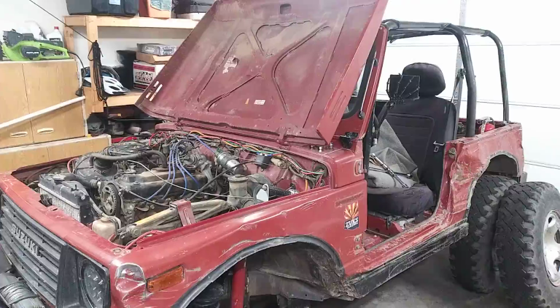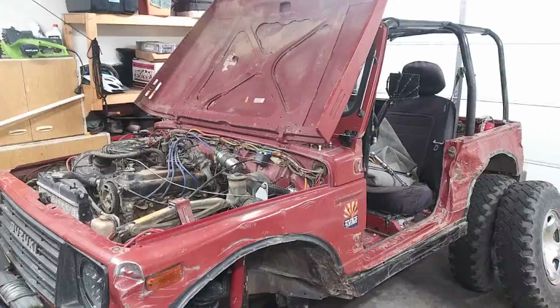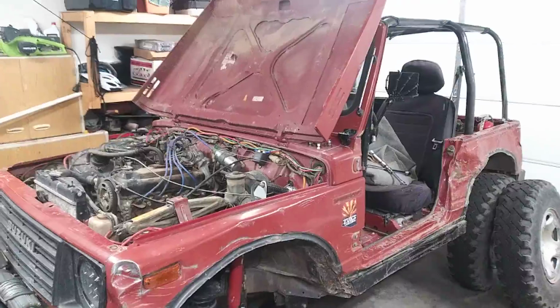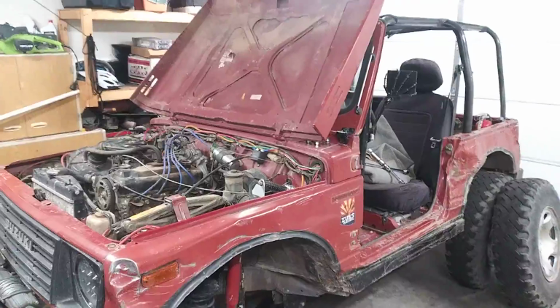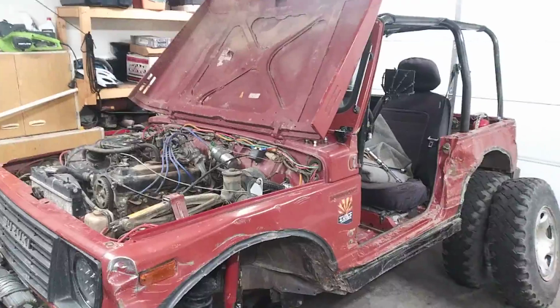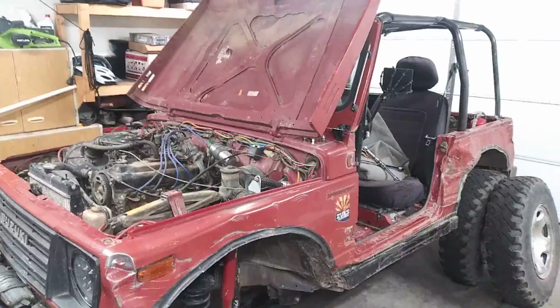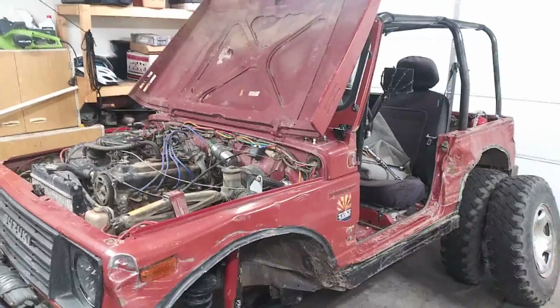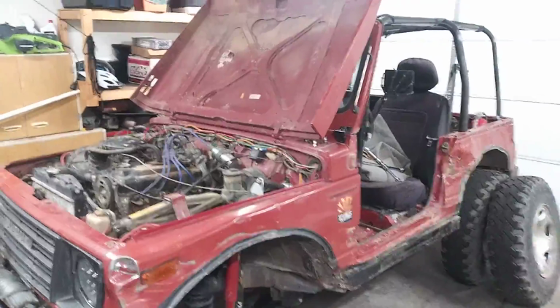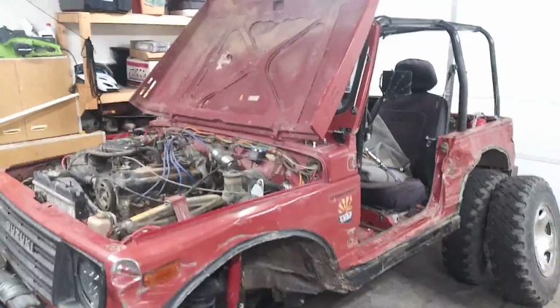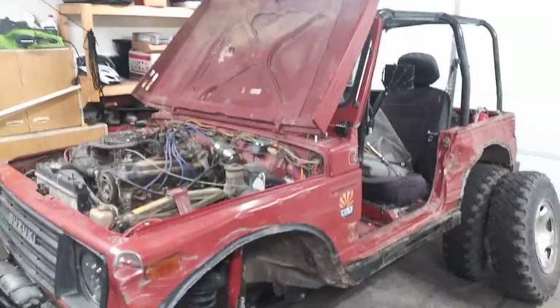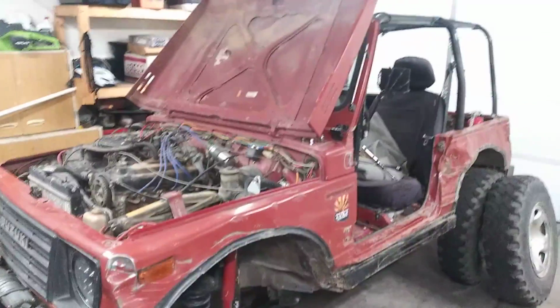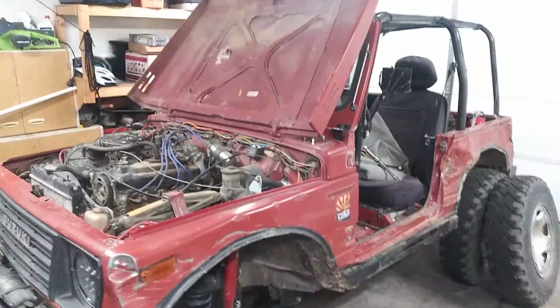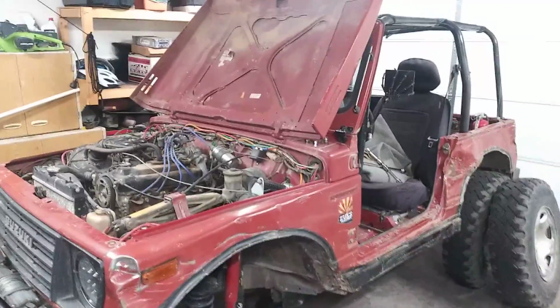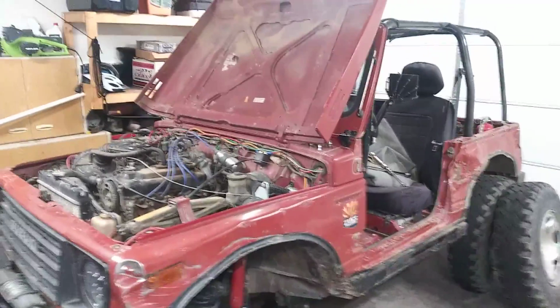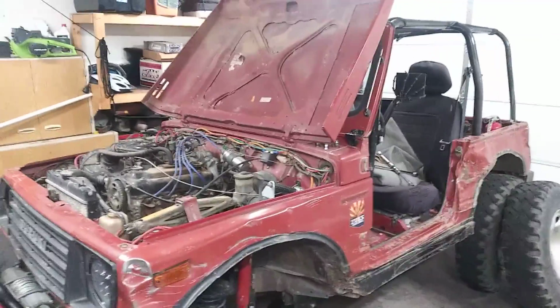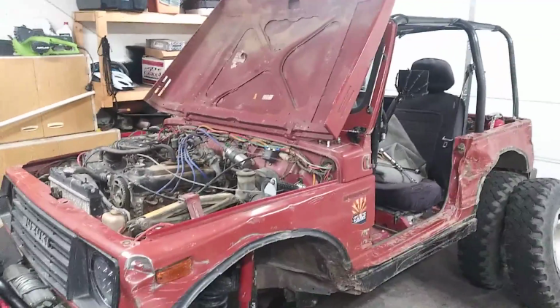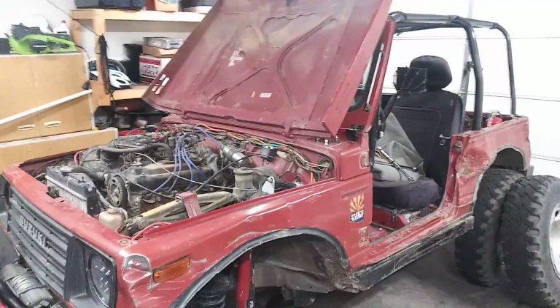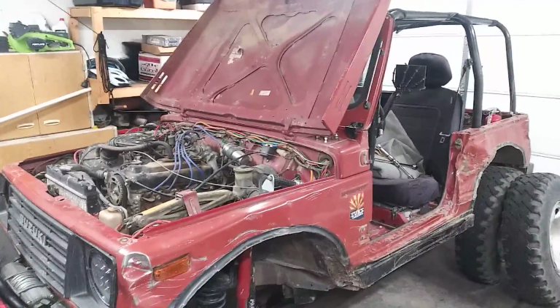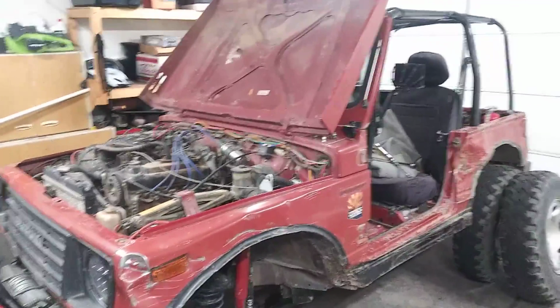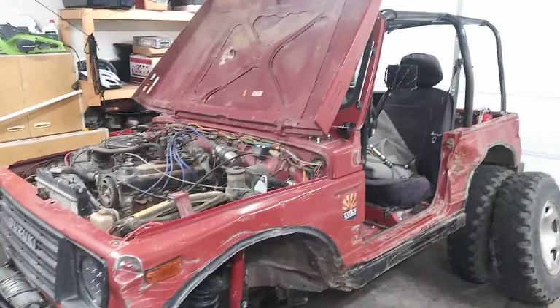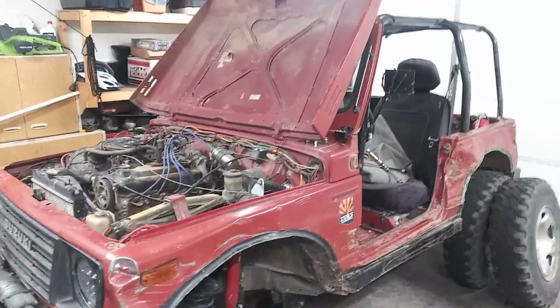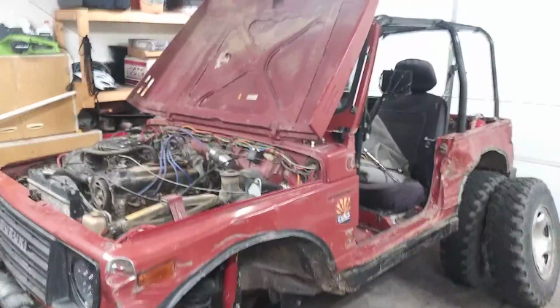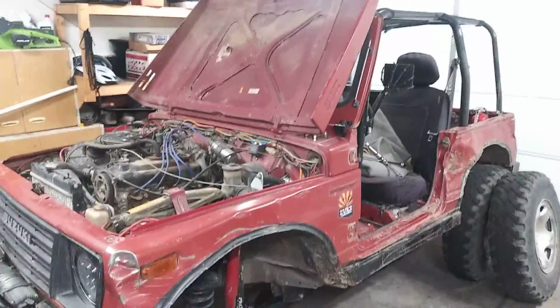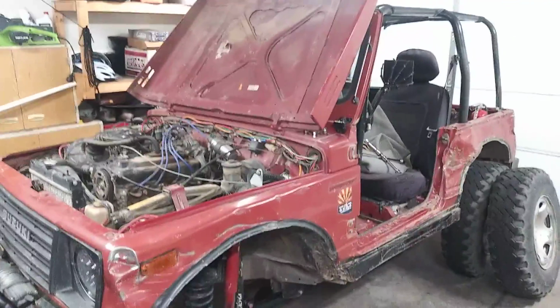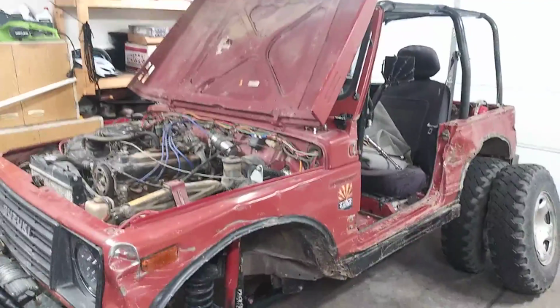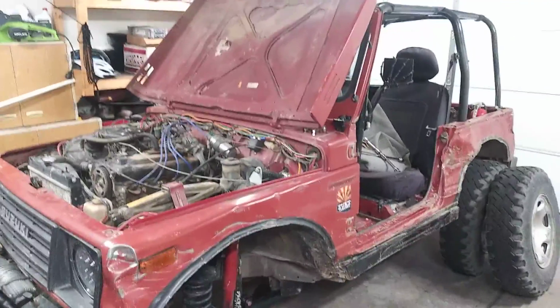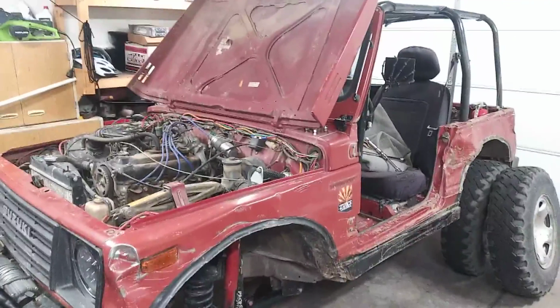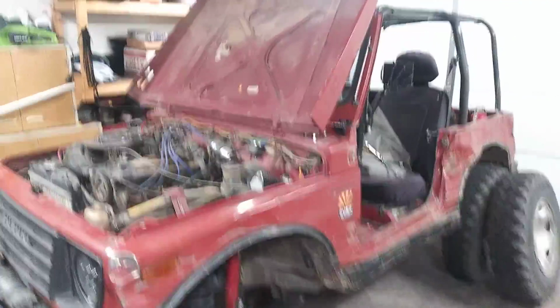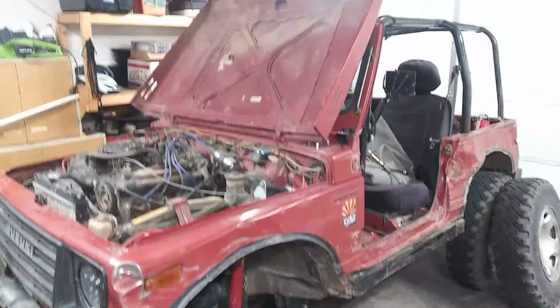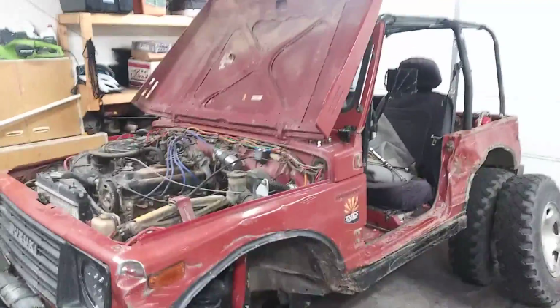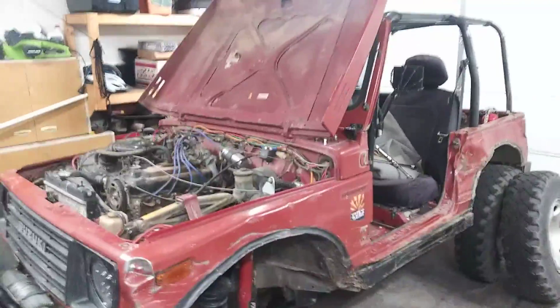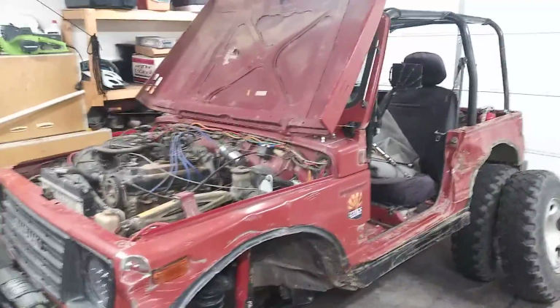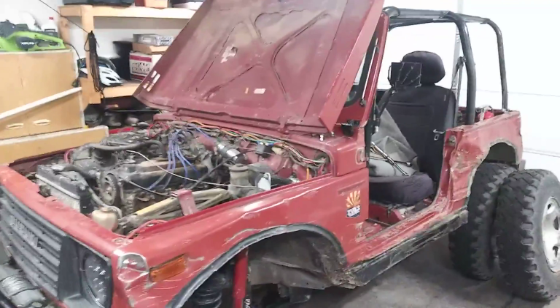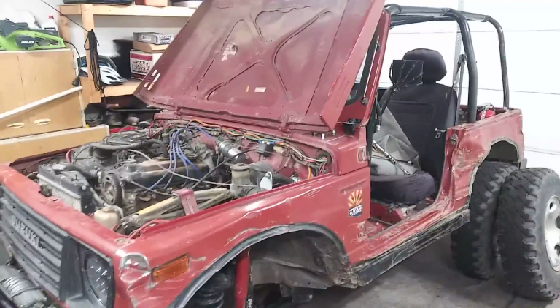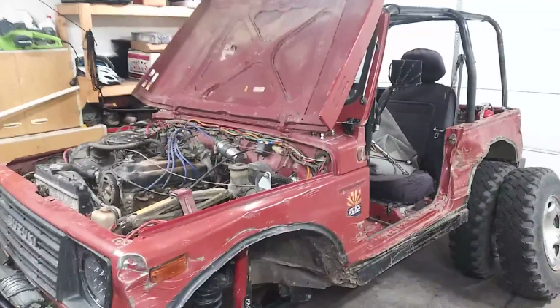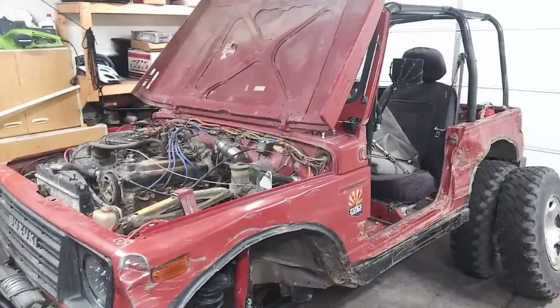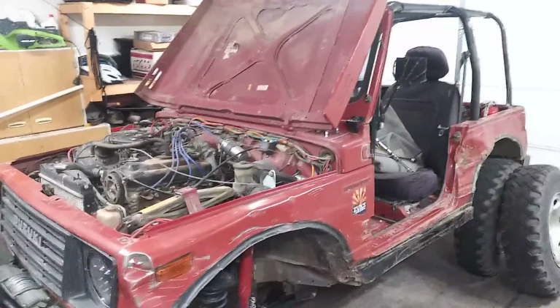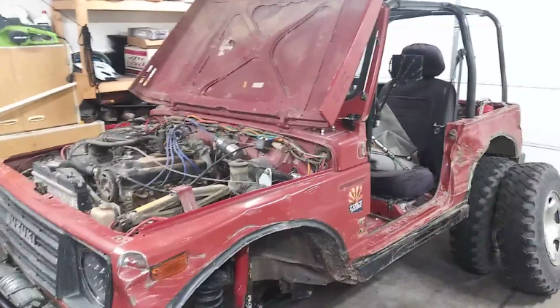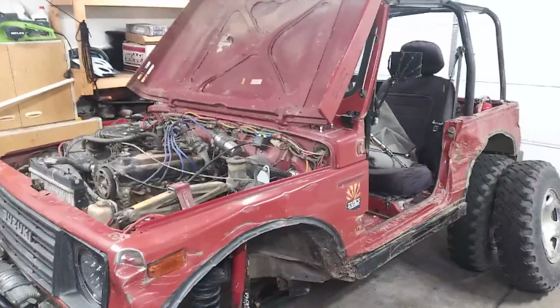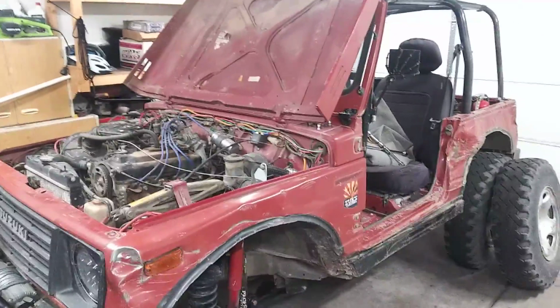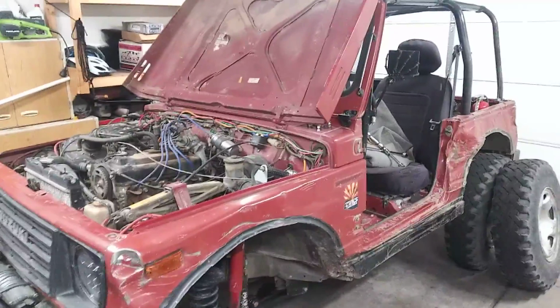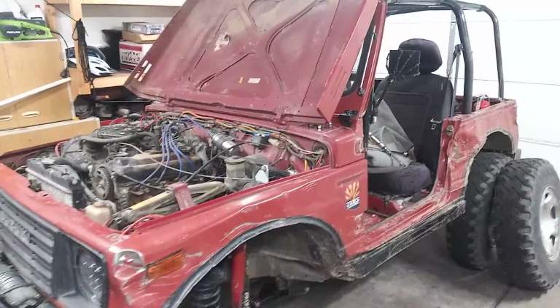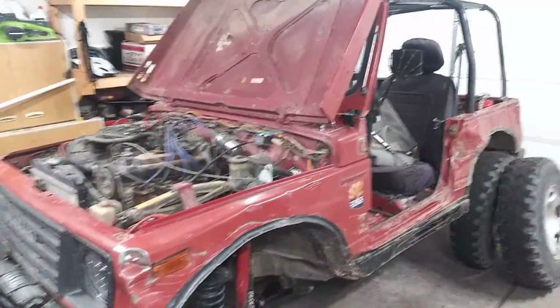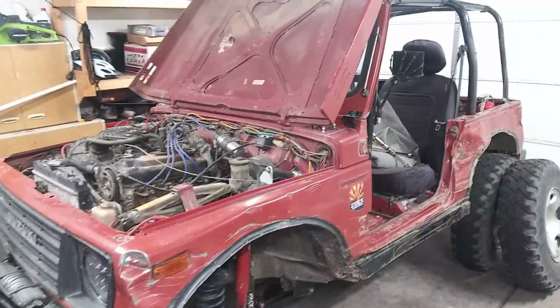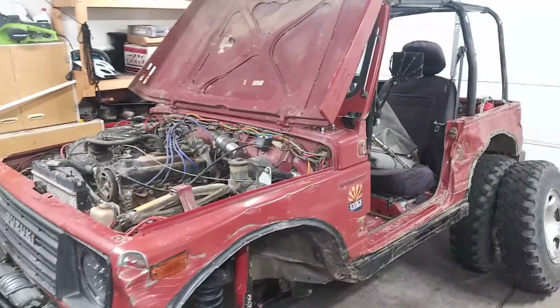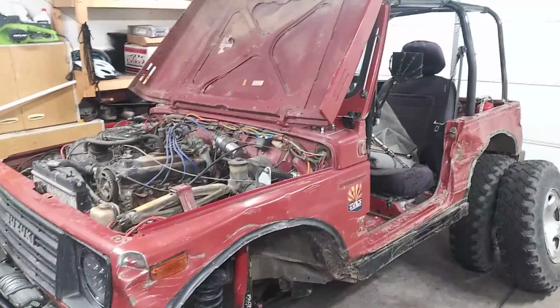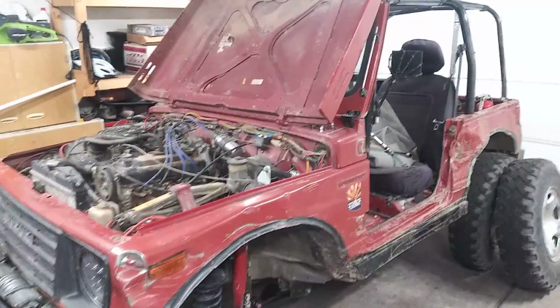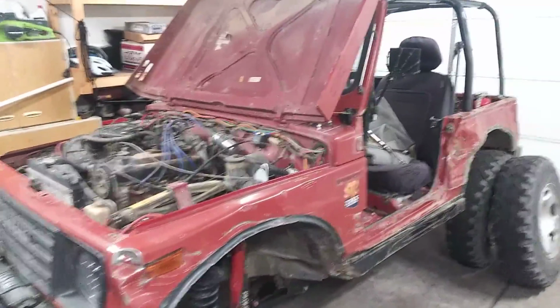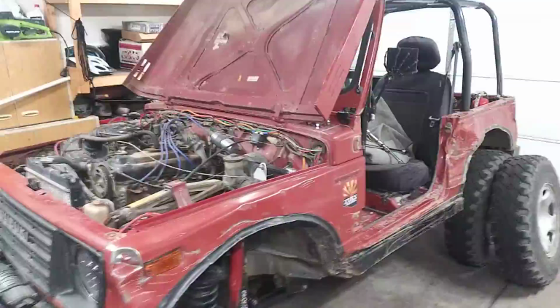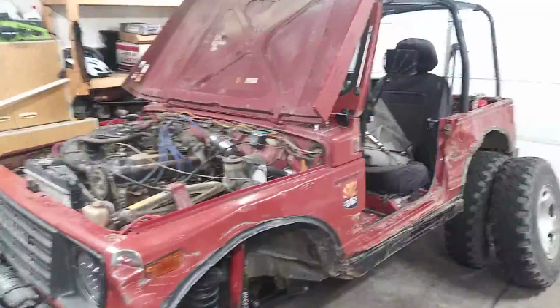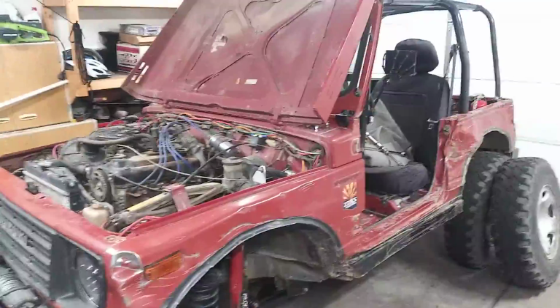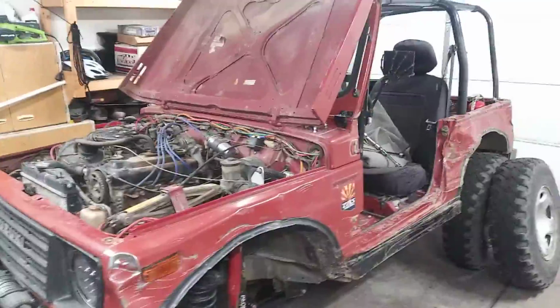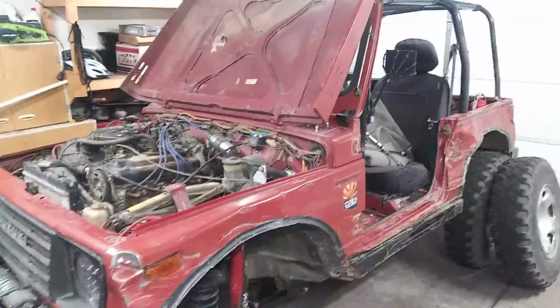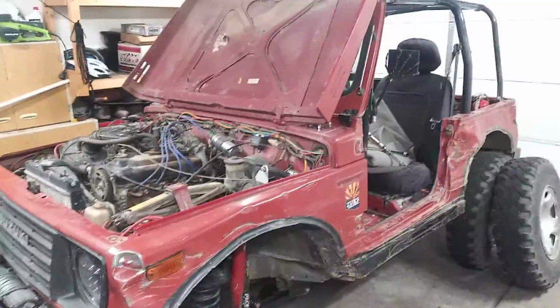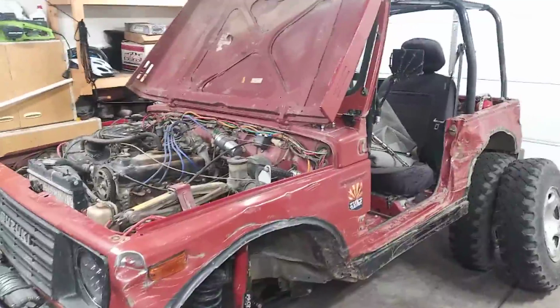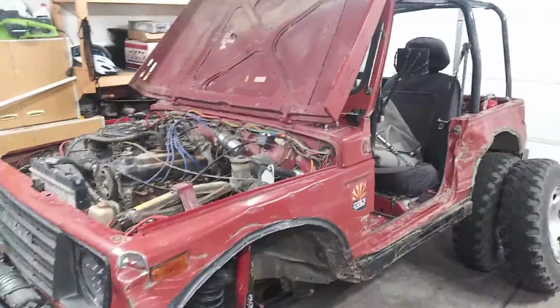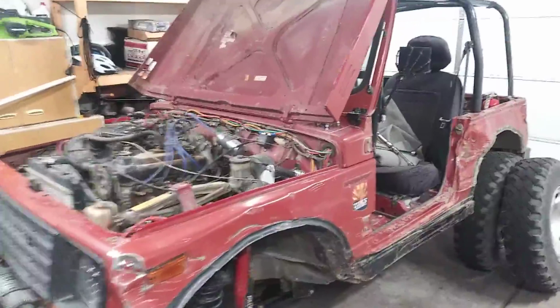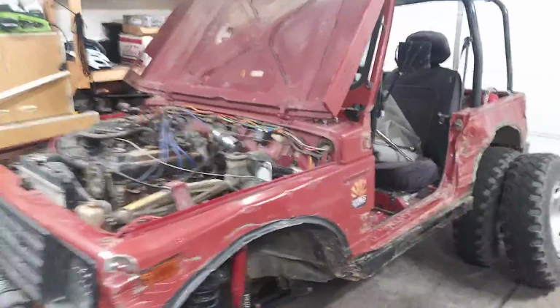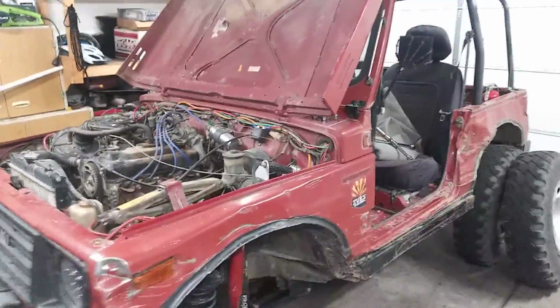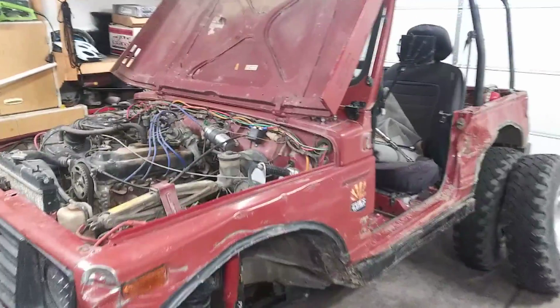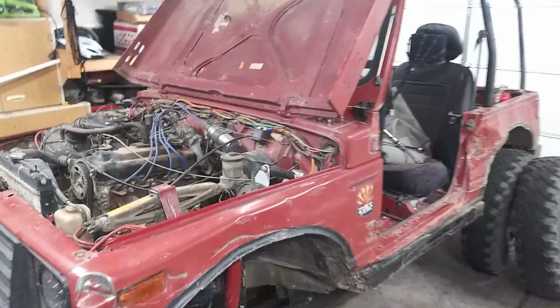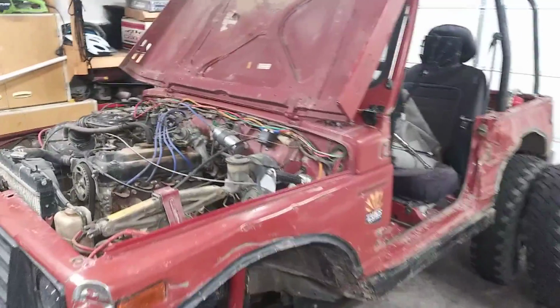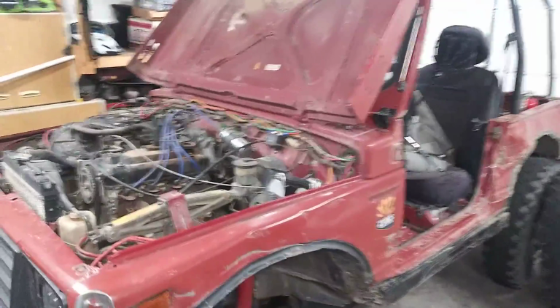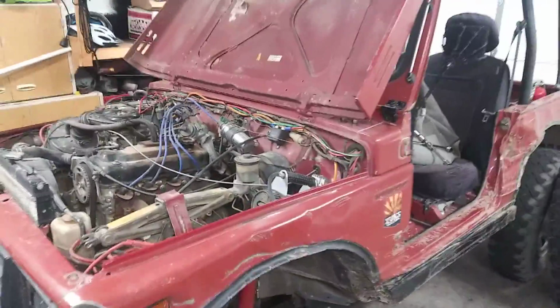Hello, this is the '86 Suzuki Samurai. This is the electric power steering conversion I did.